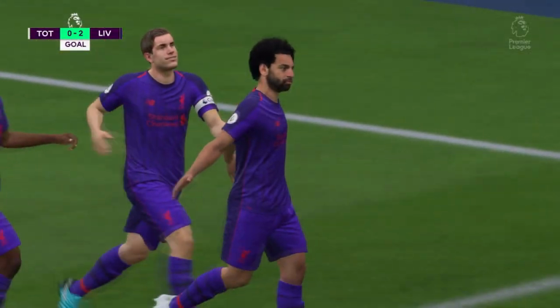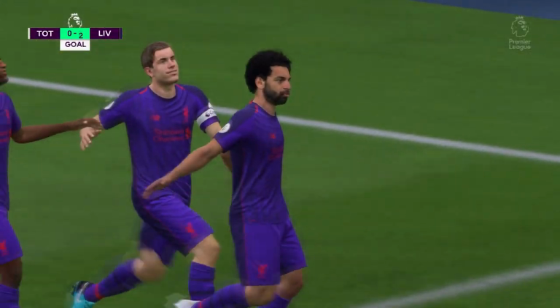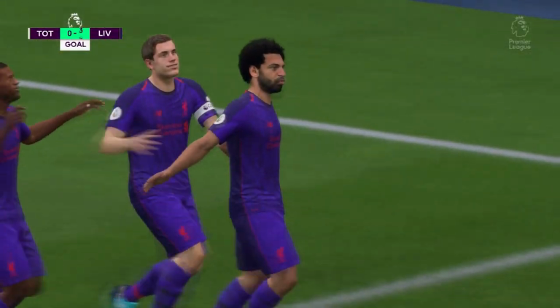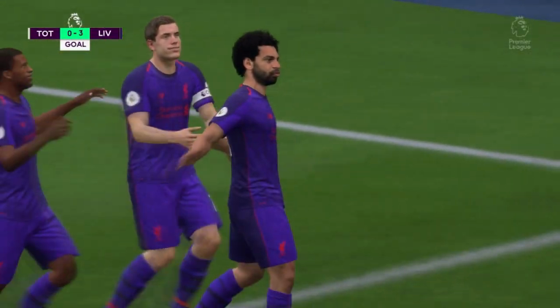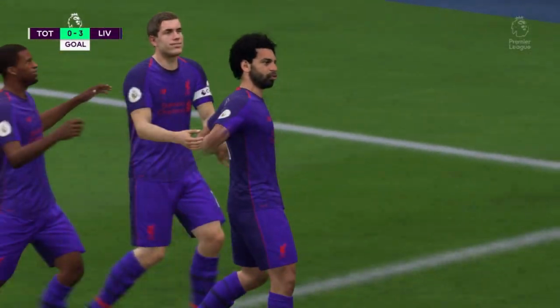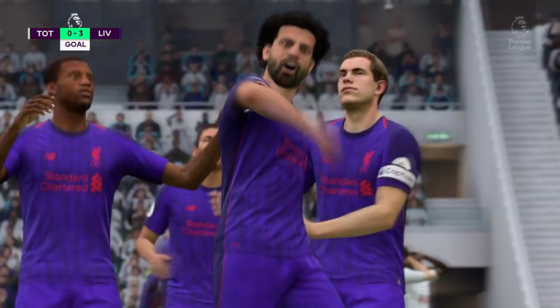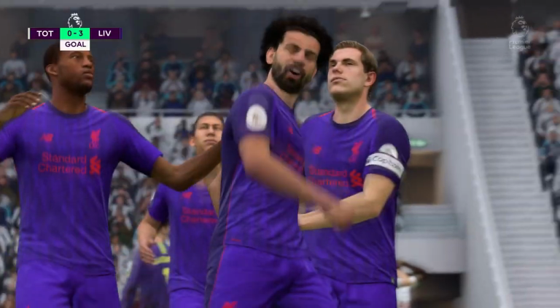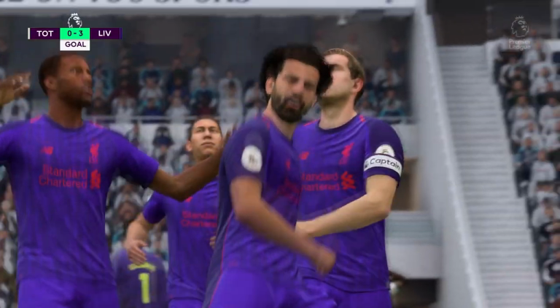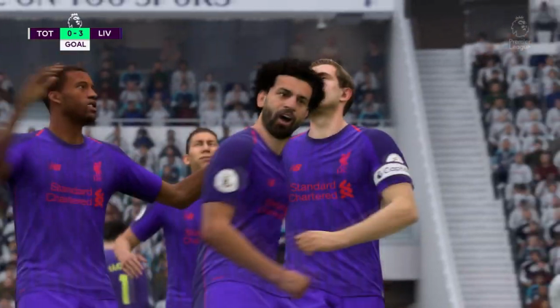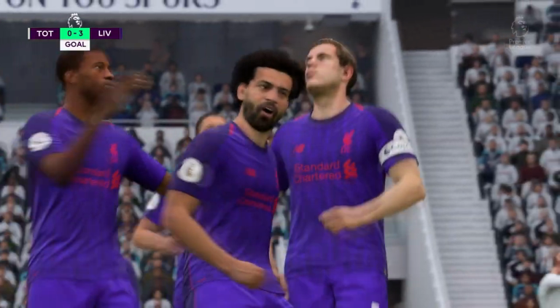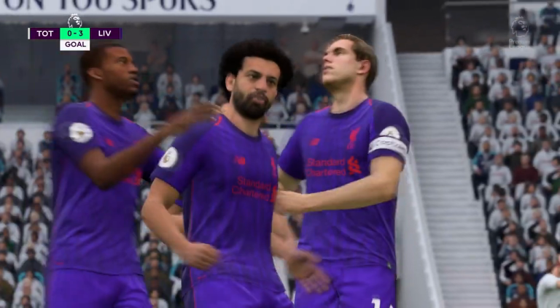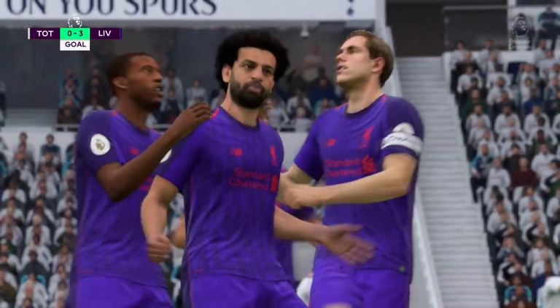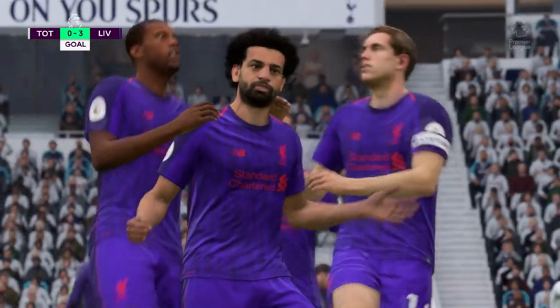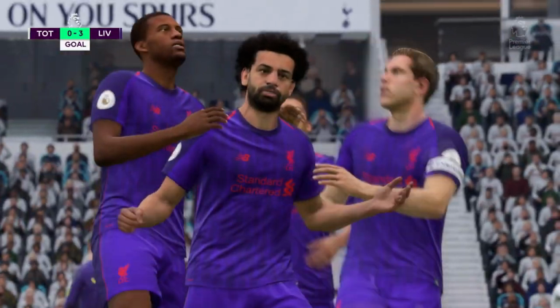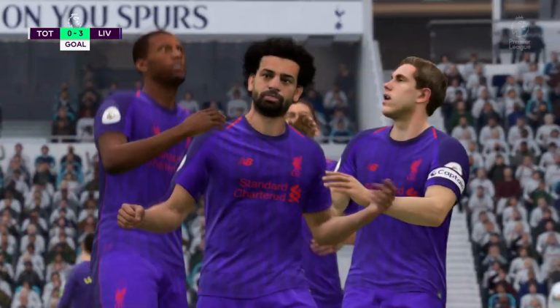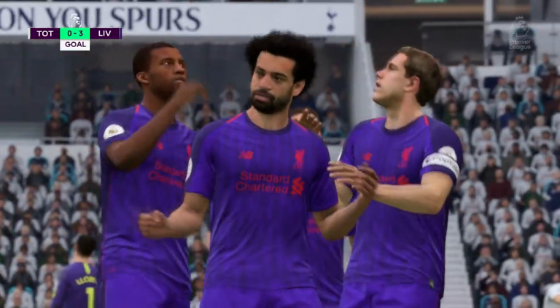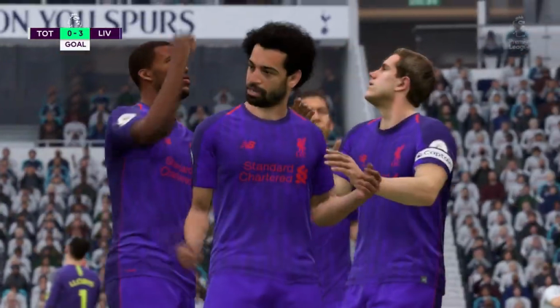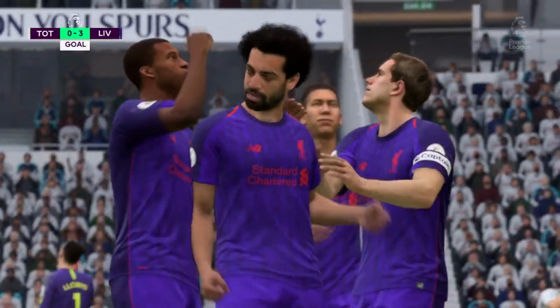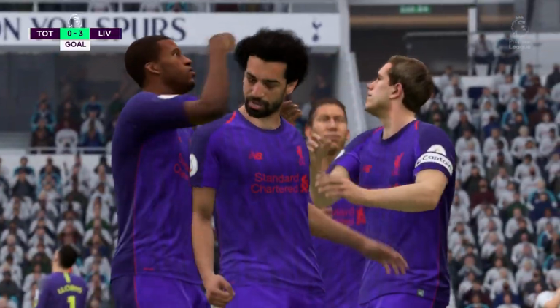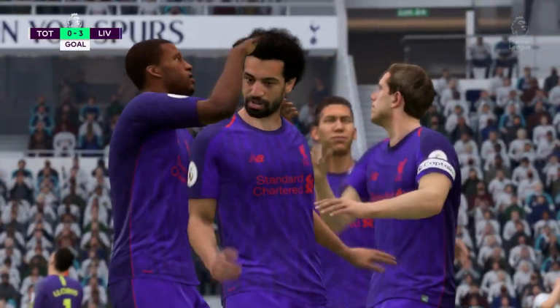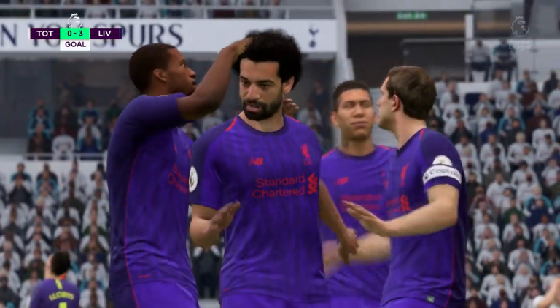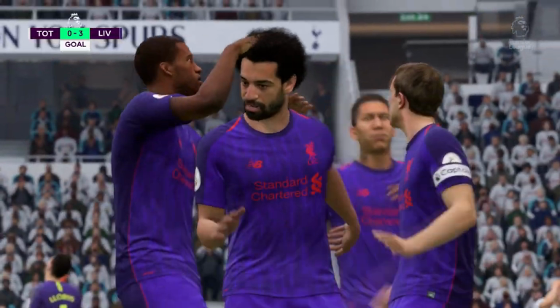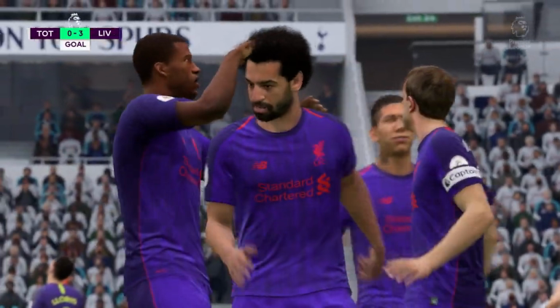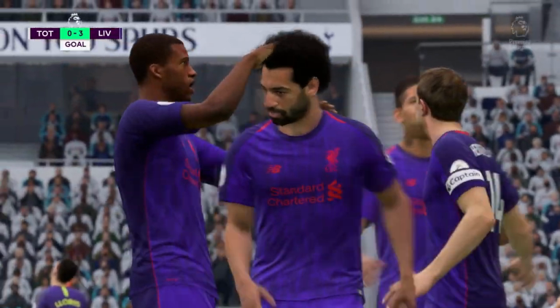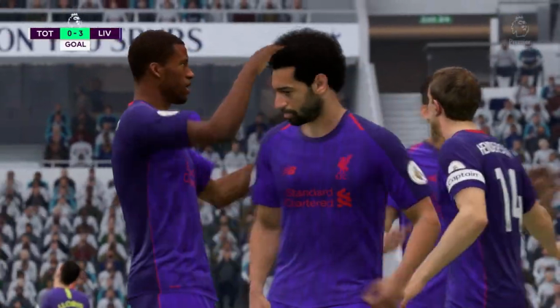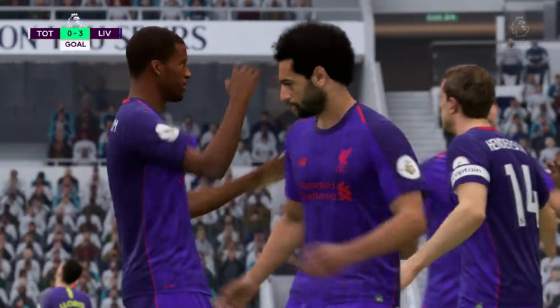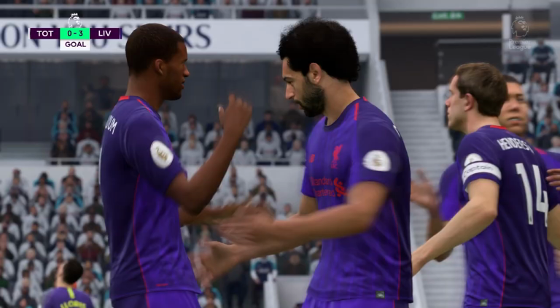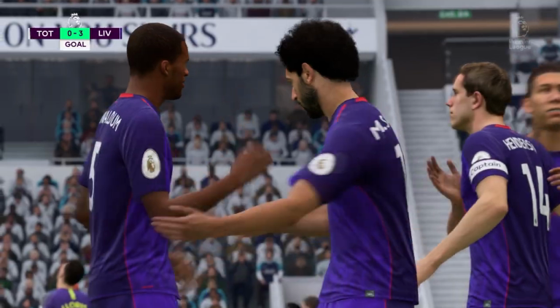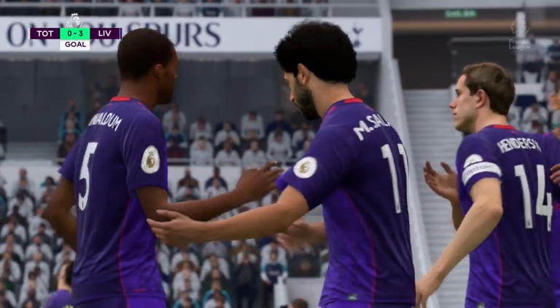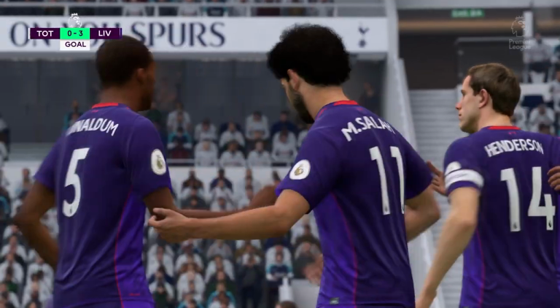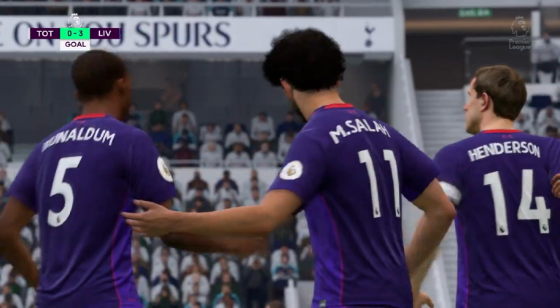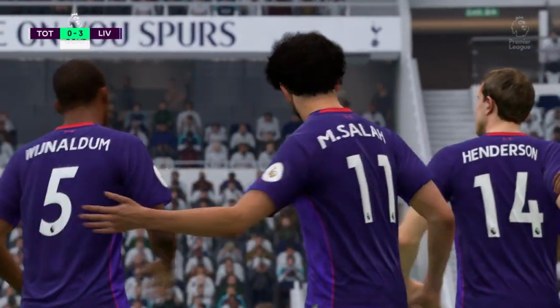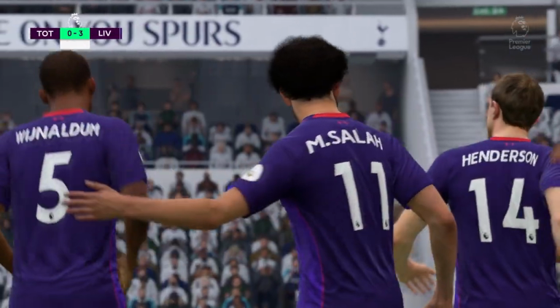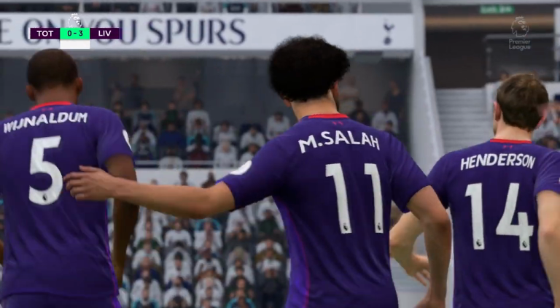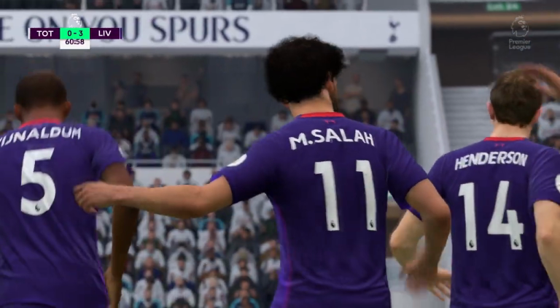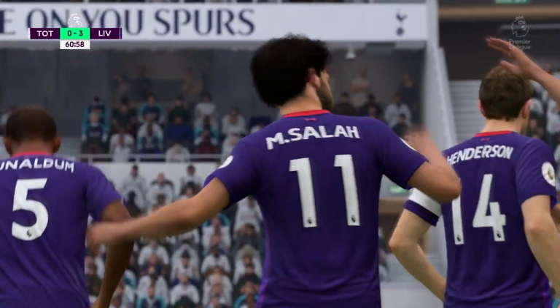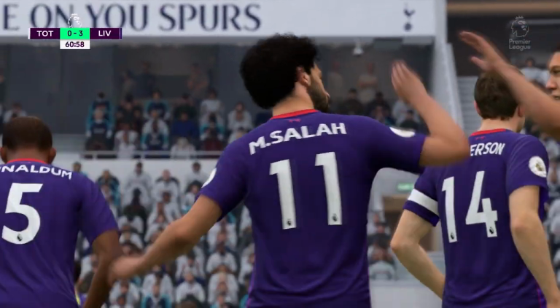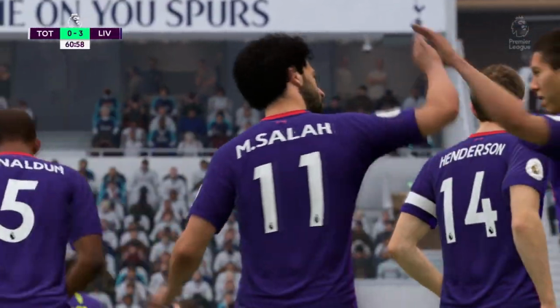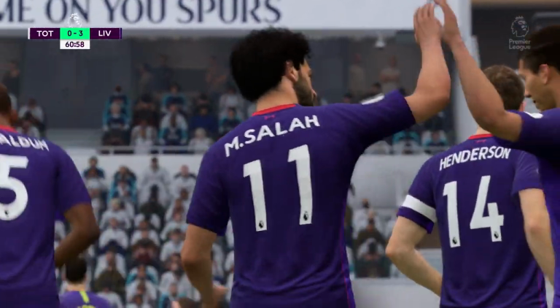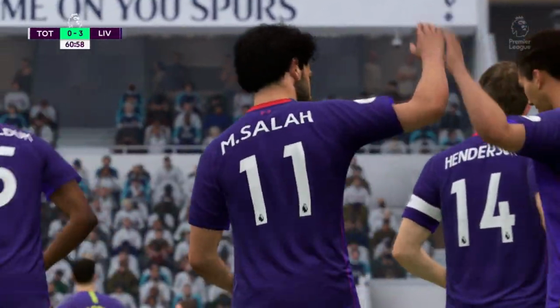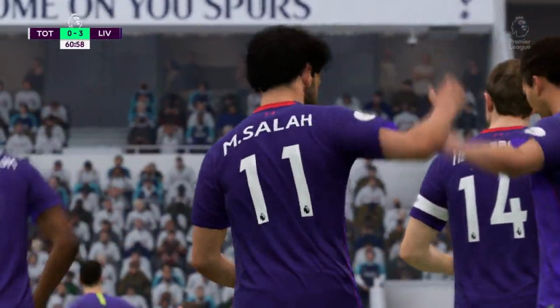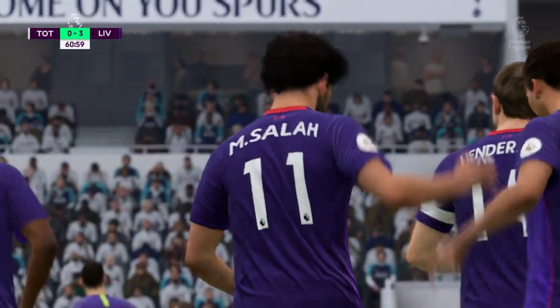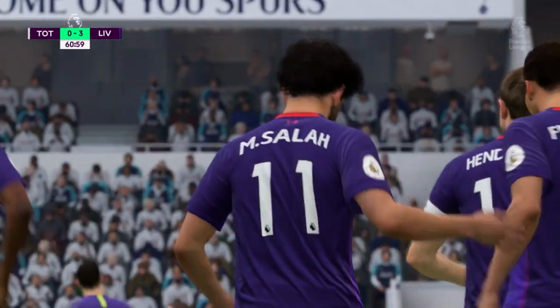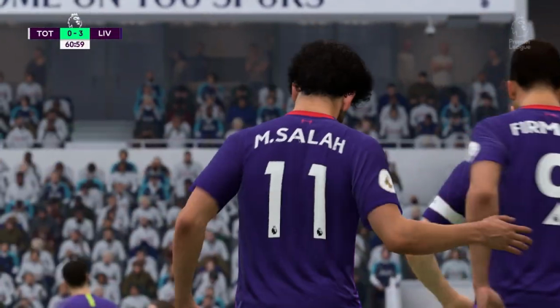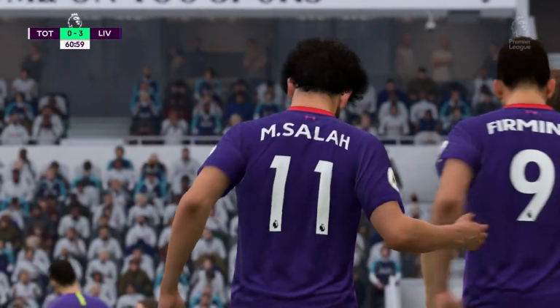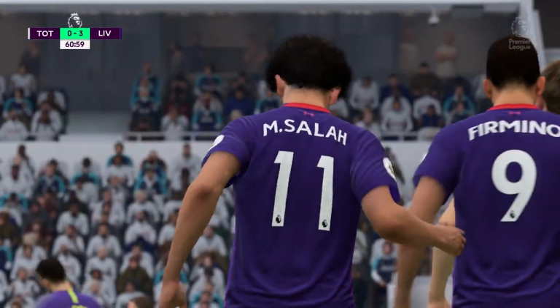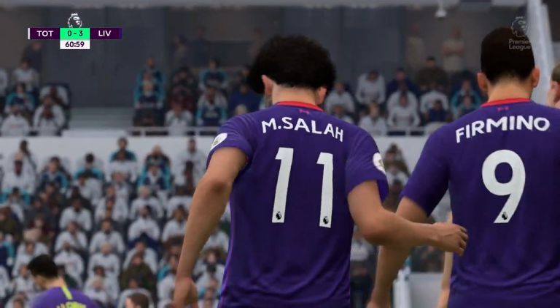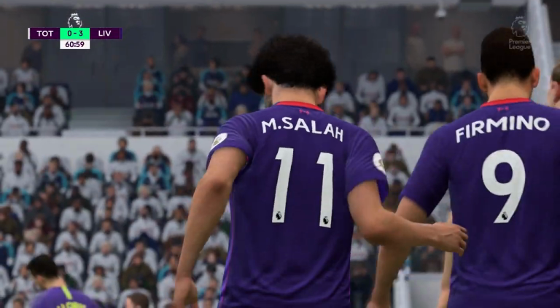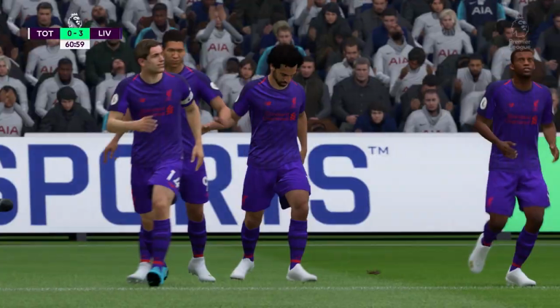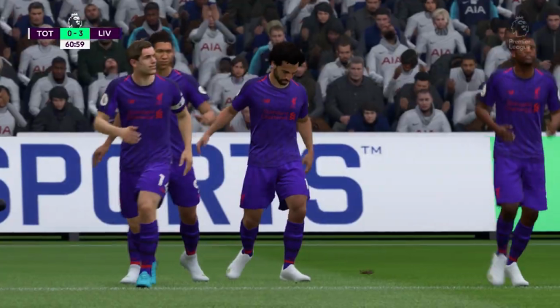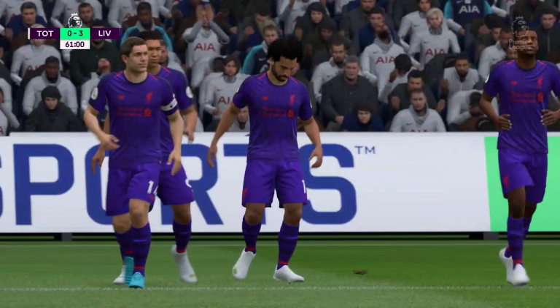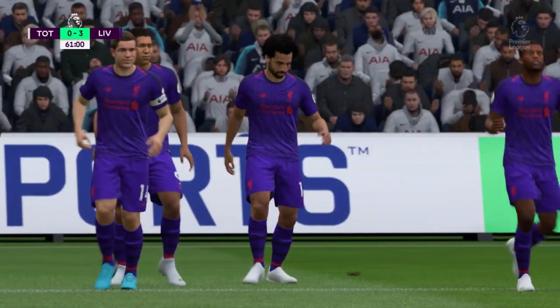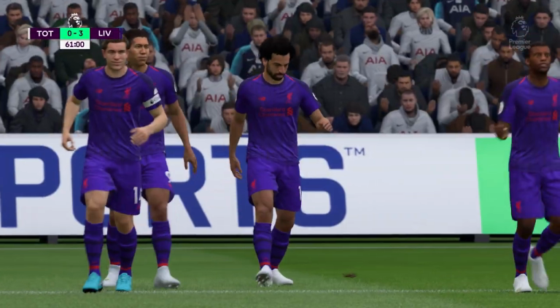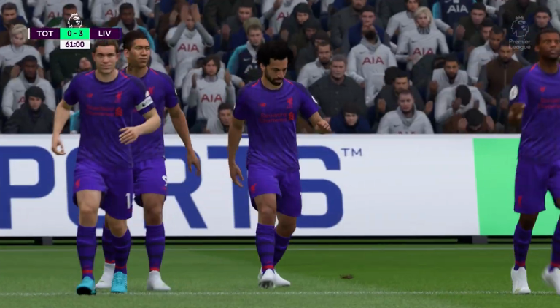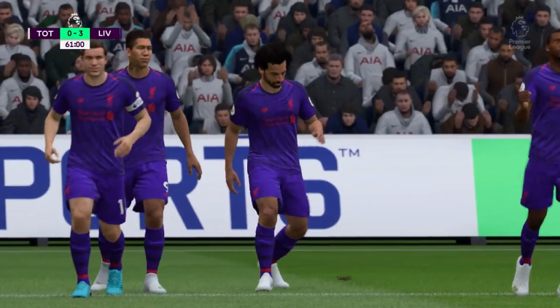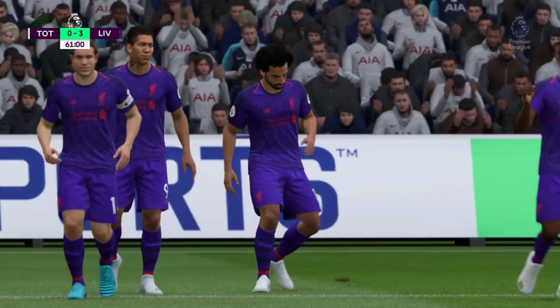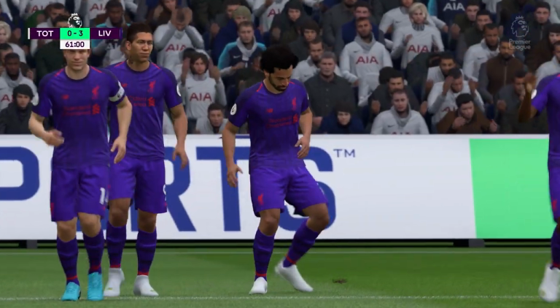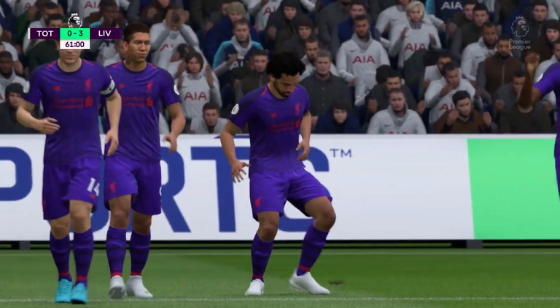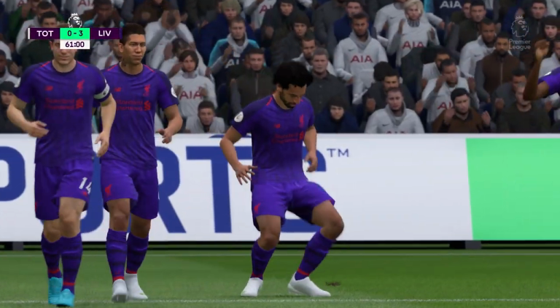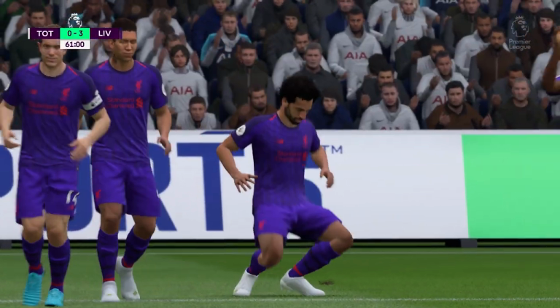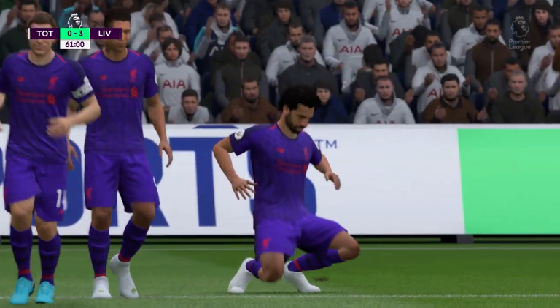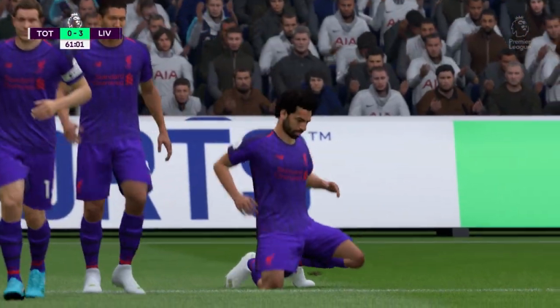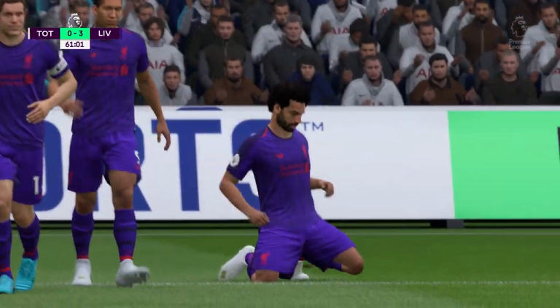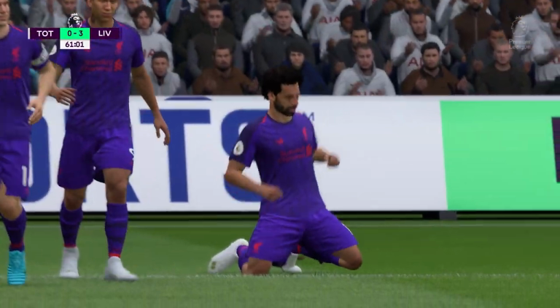Well, good finish, no doubt, Martin. But what about the play before that? What about the passing? Wonderful team effort.